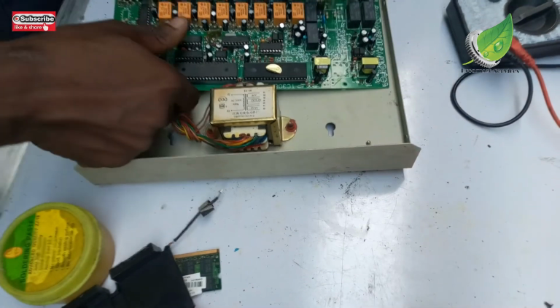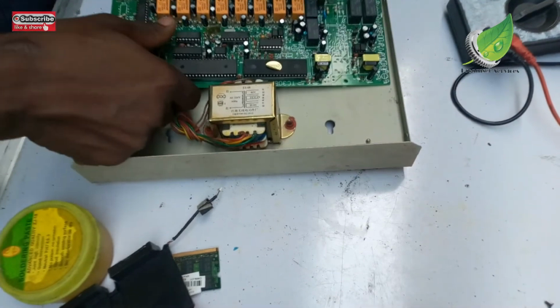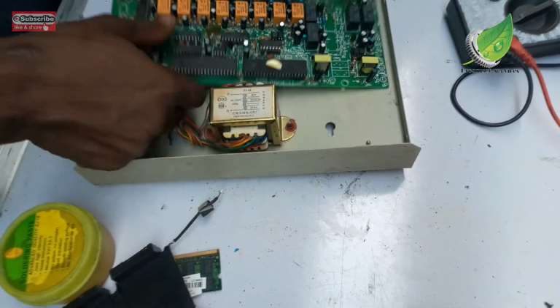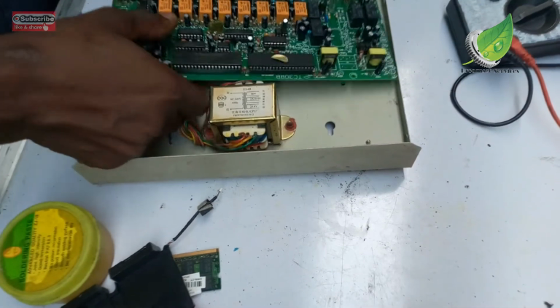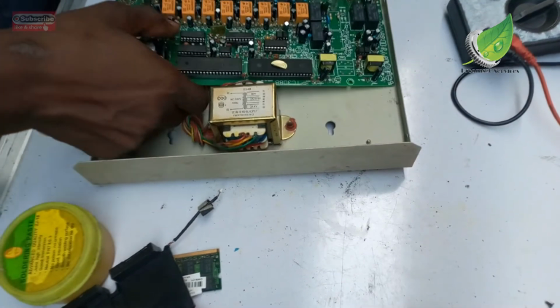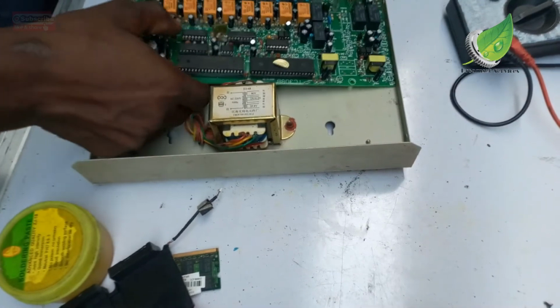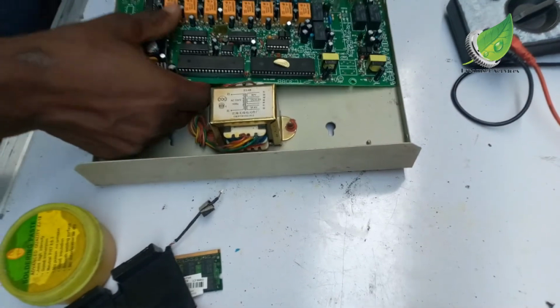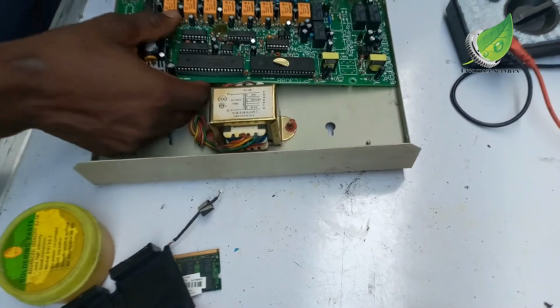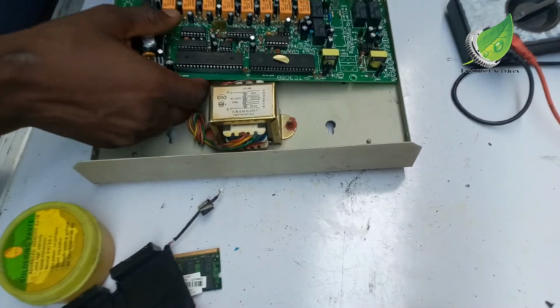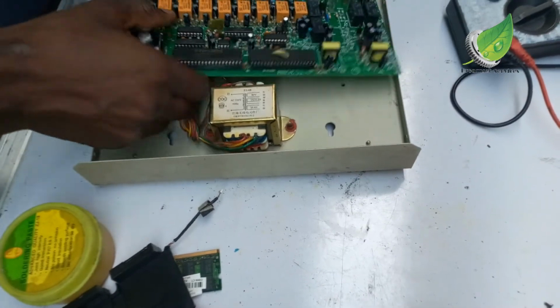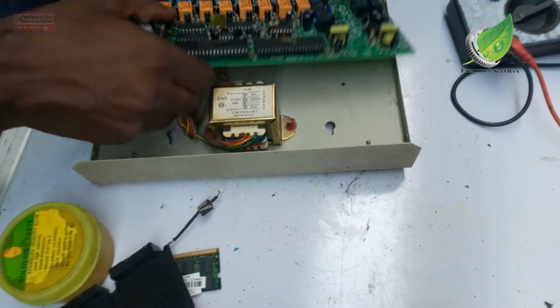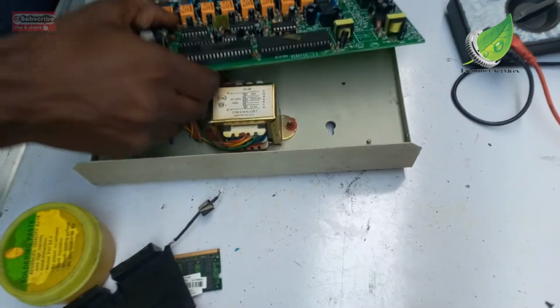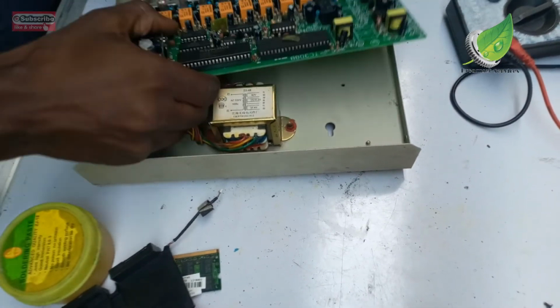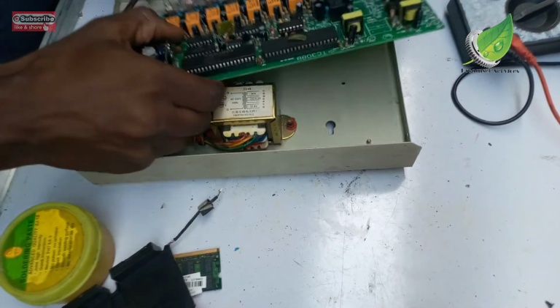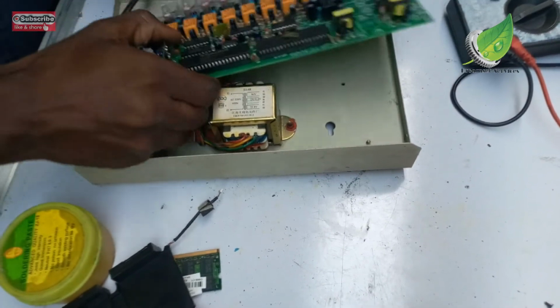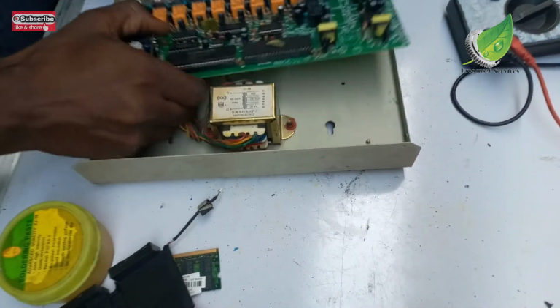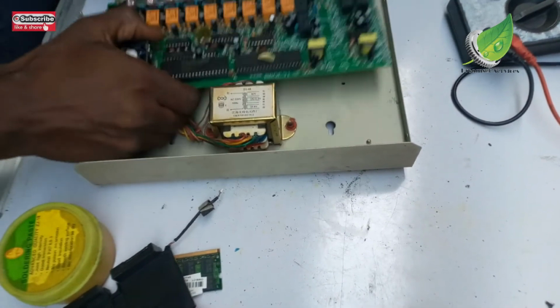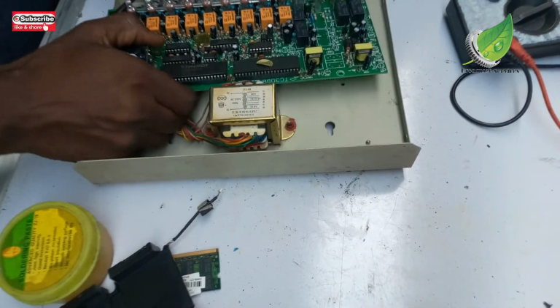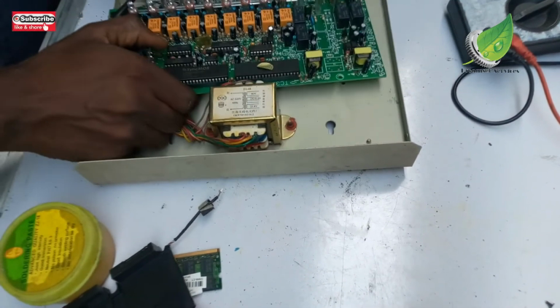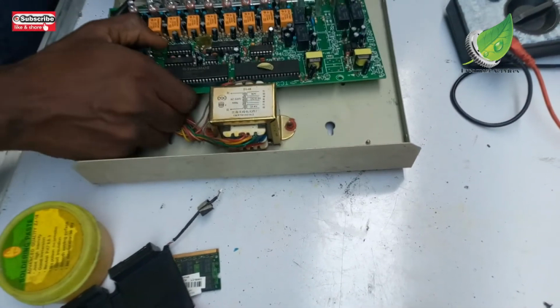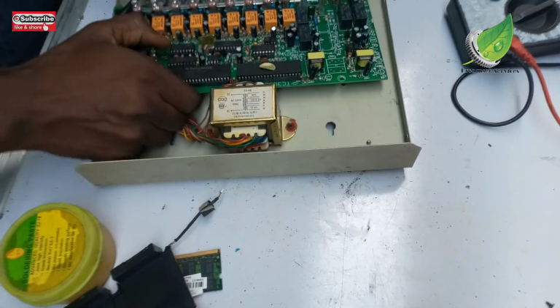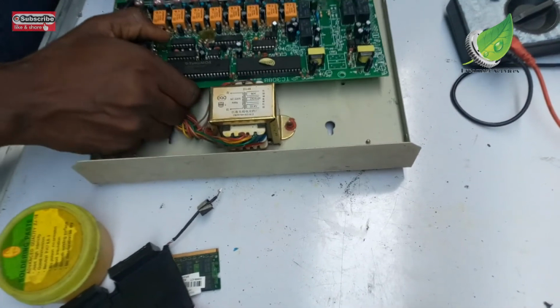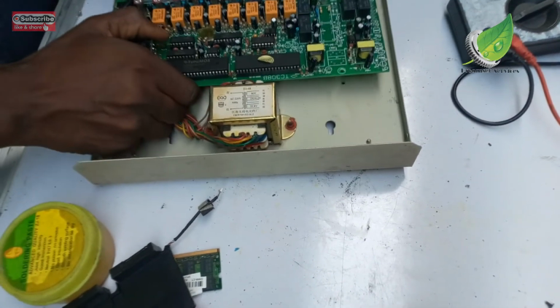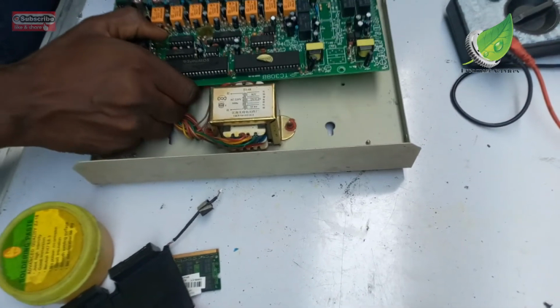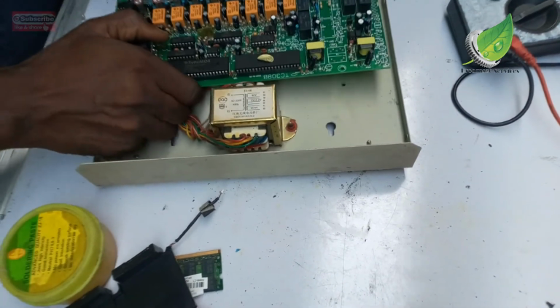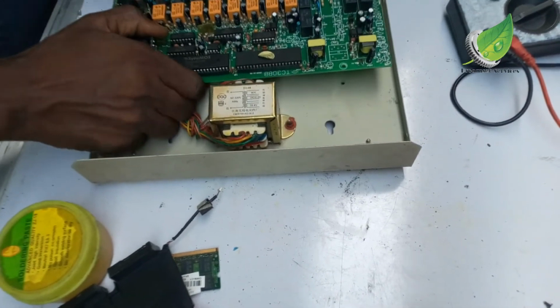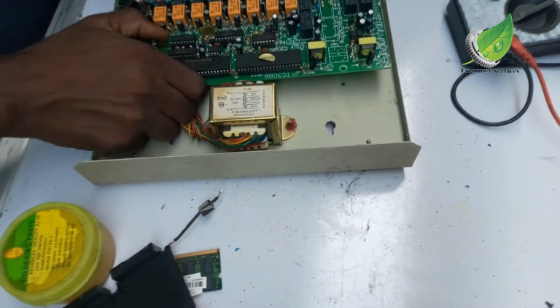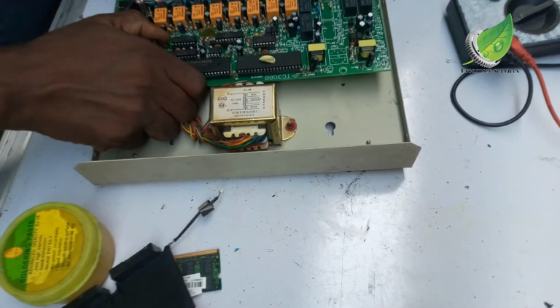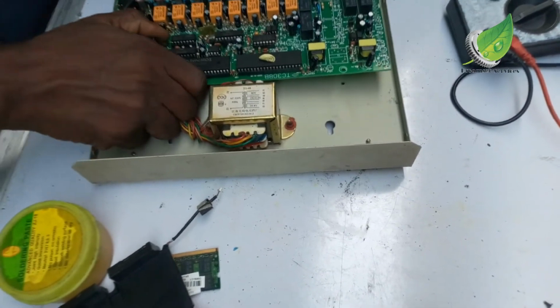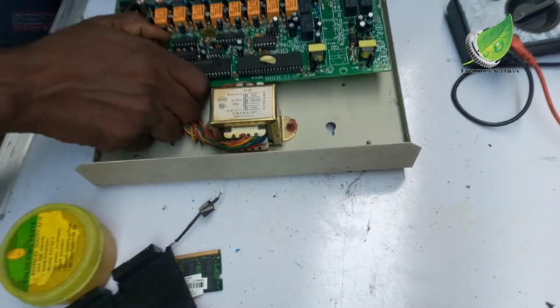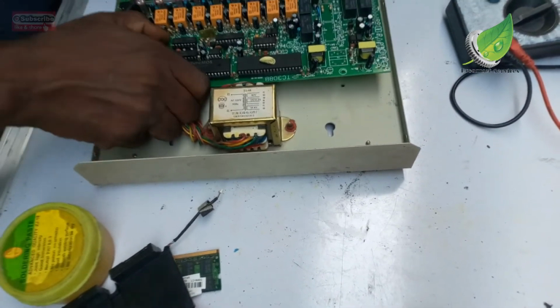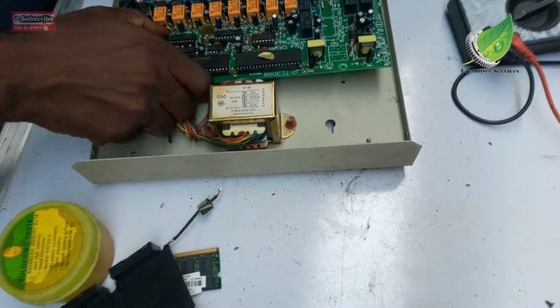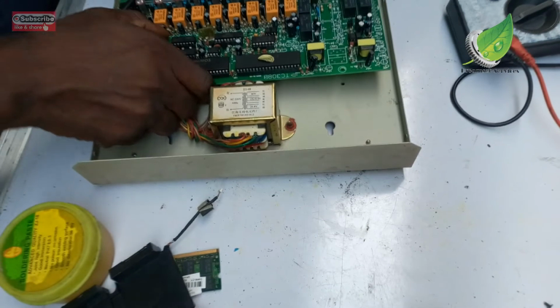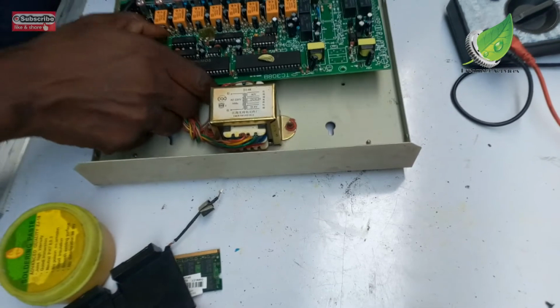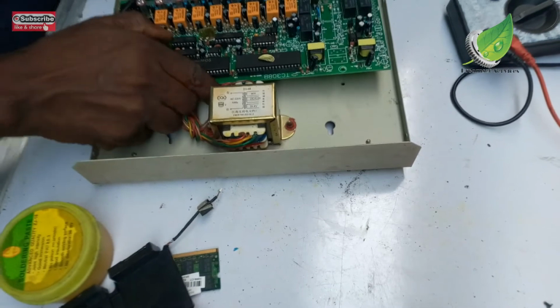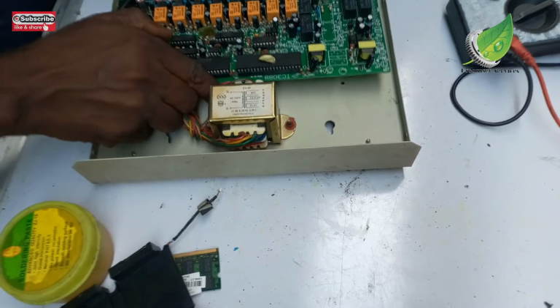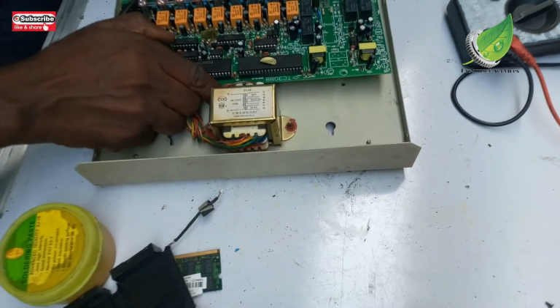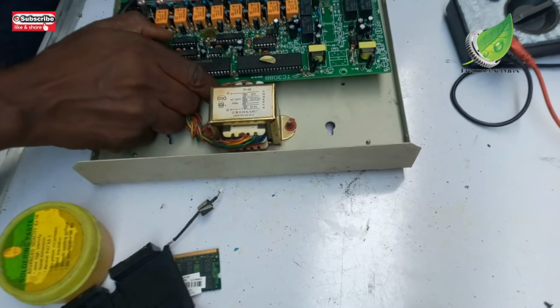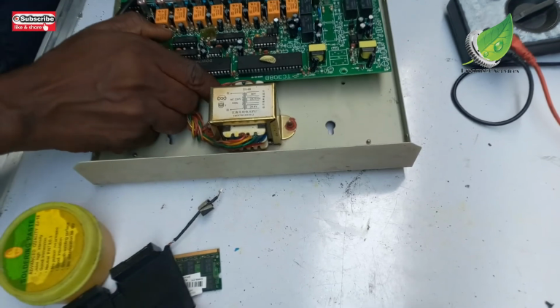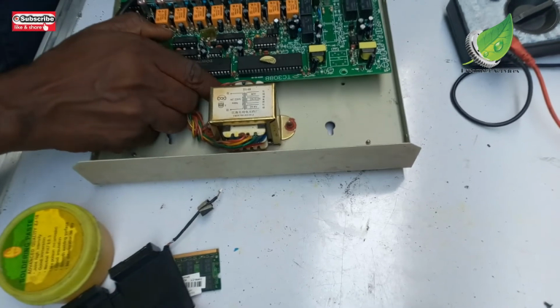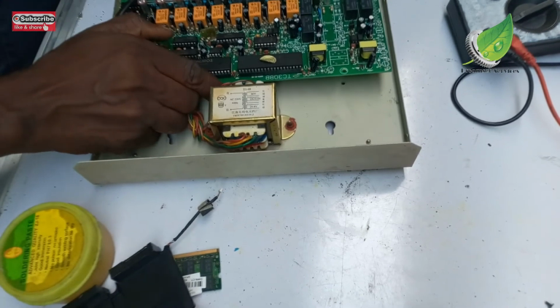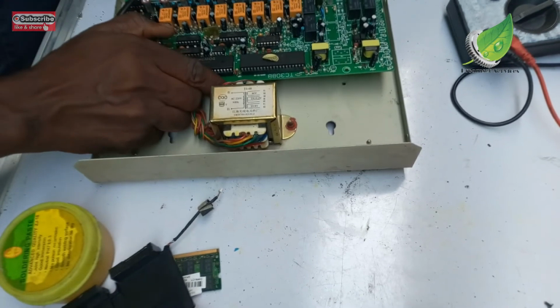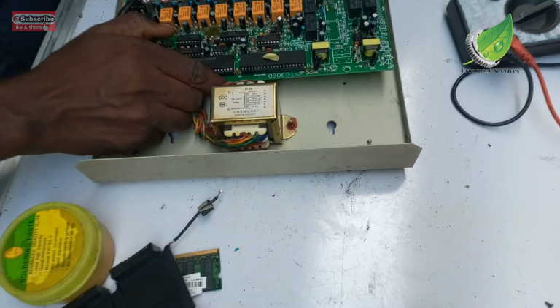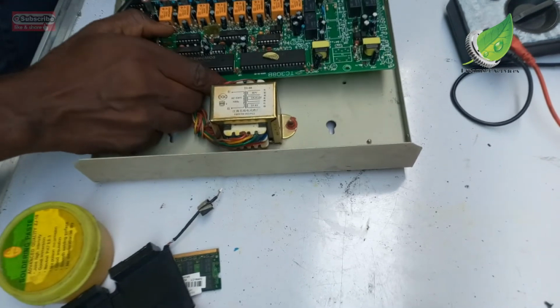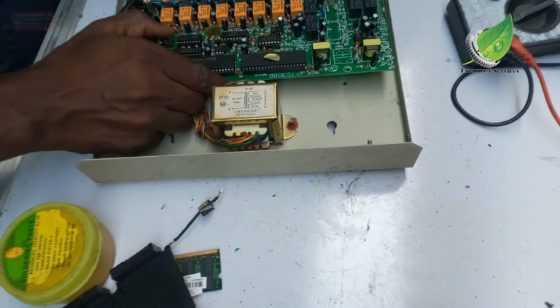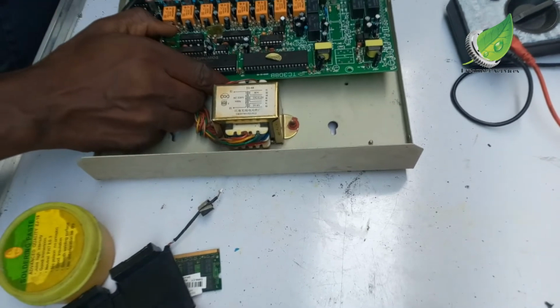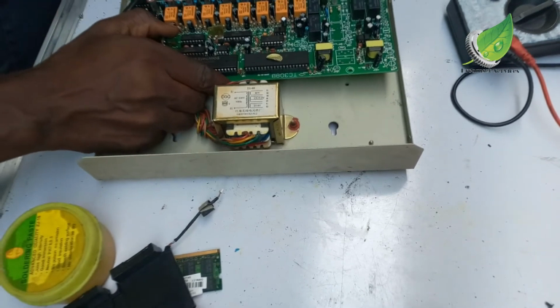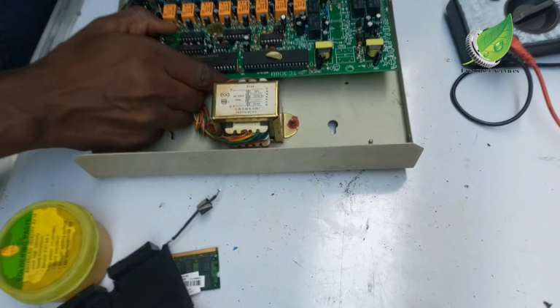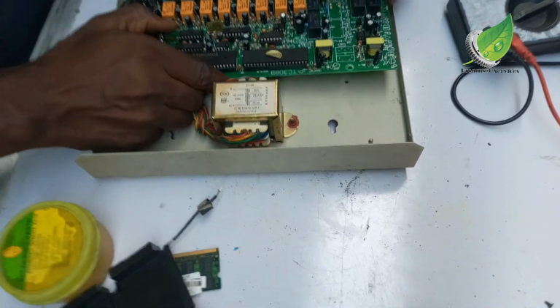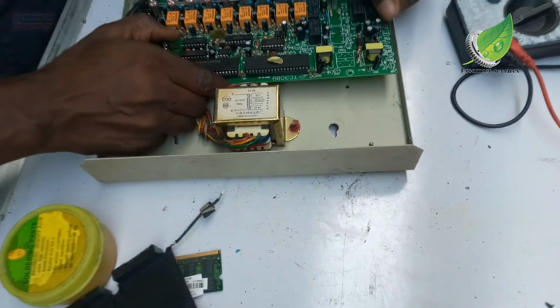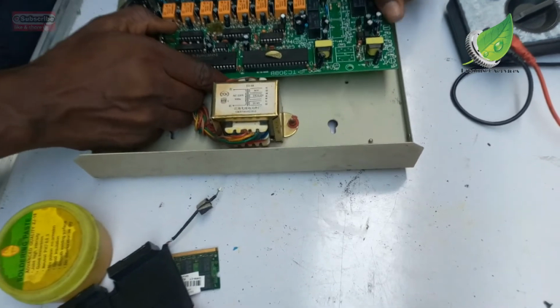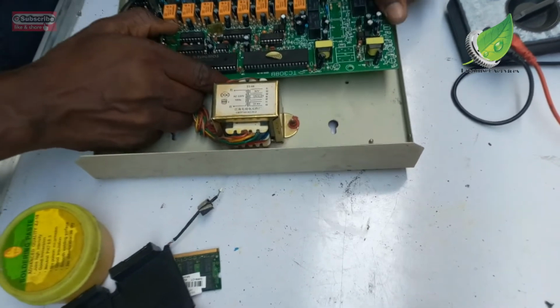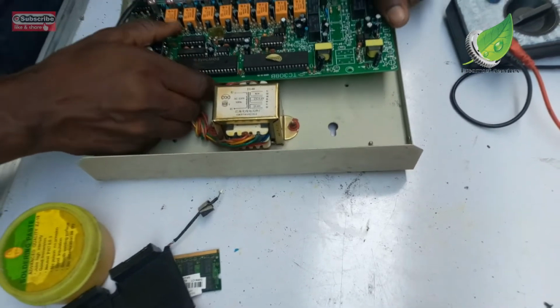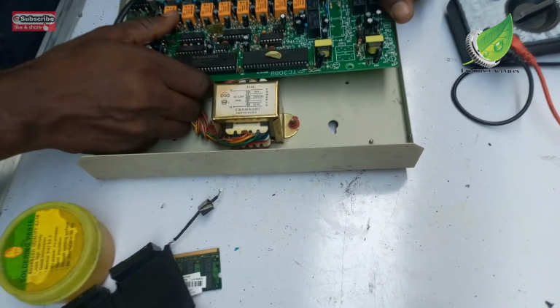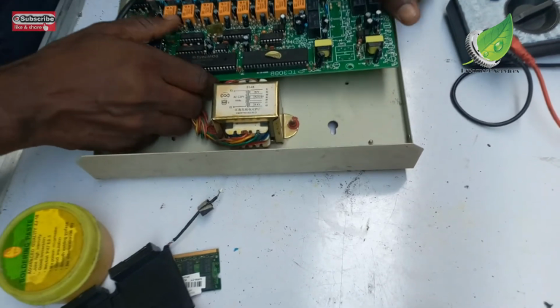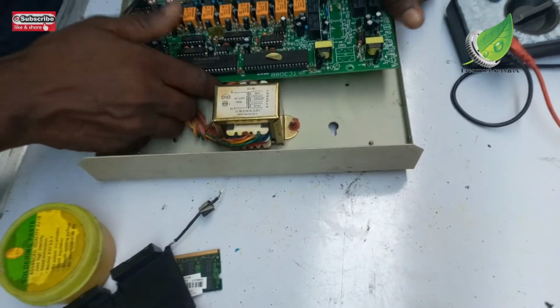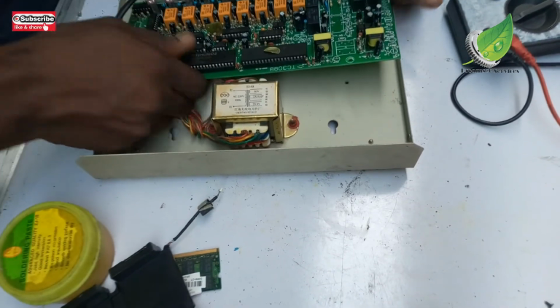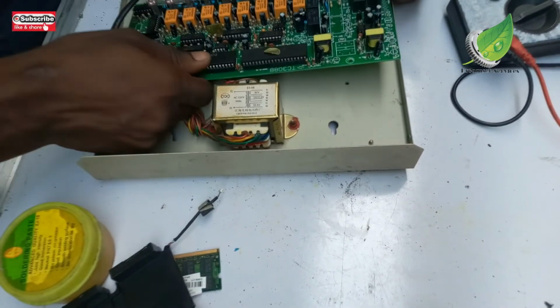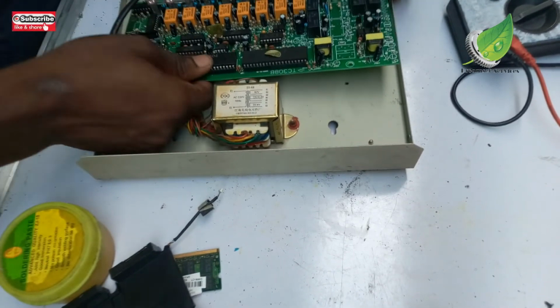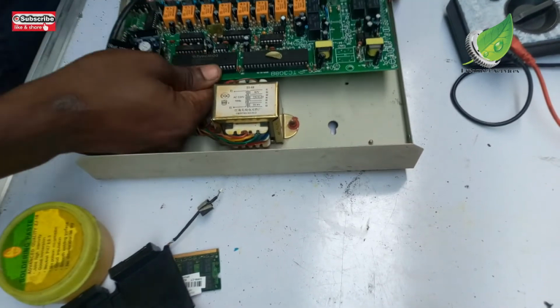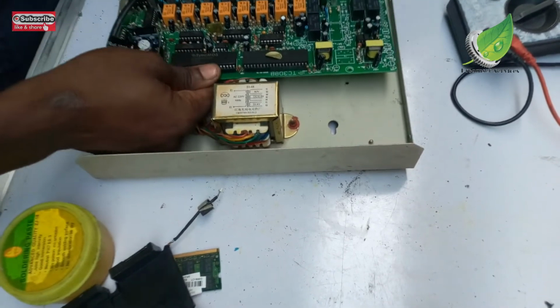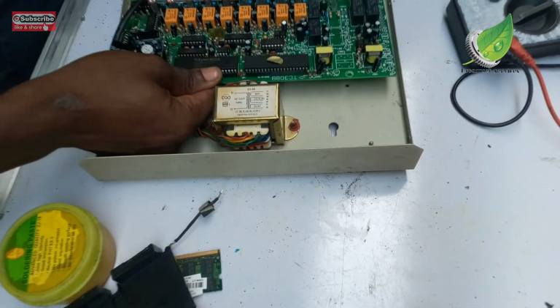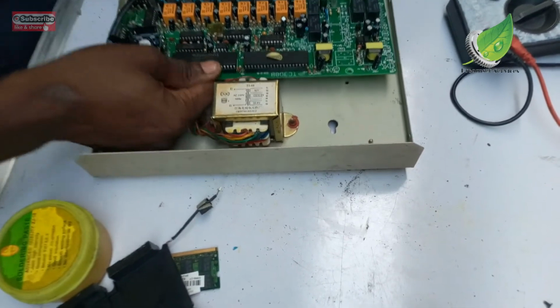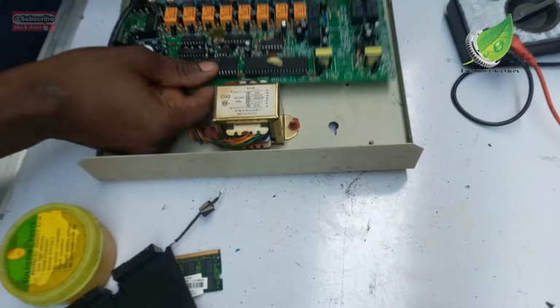The motherboard was not seated properly so I reset it properly.